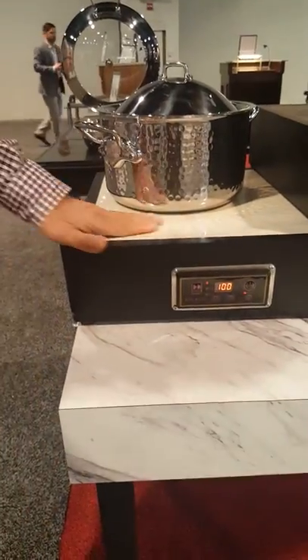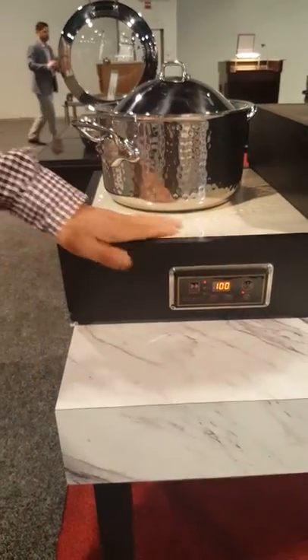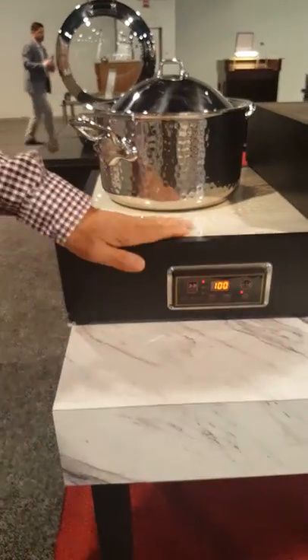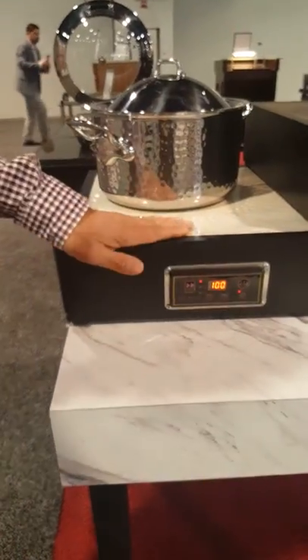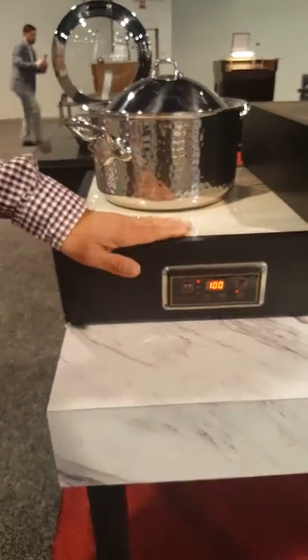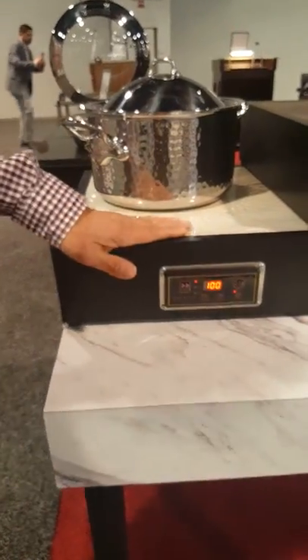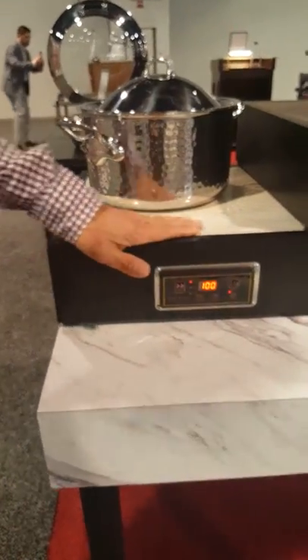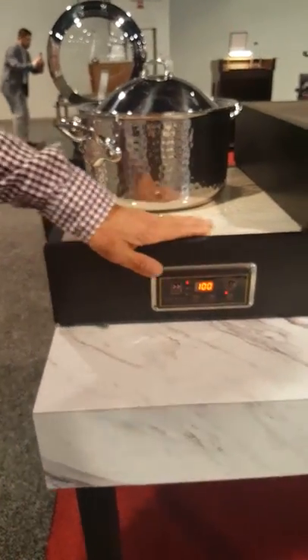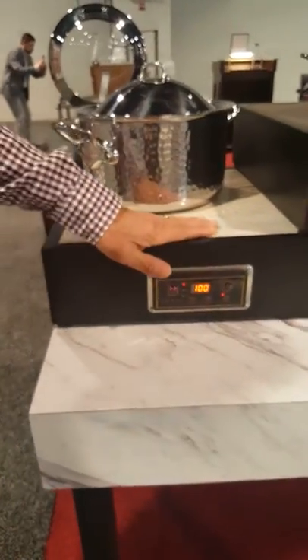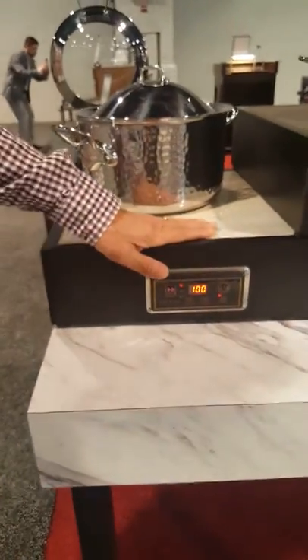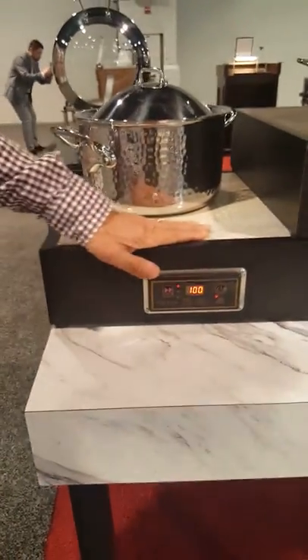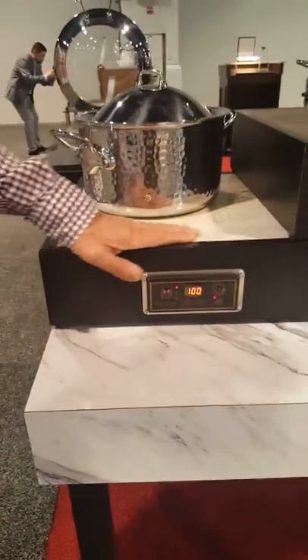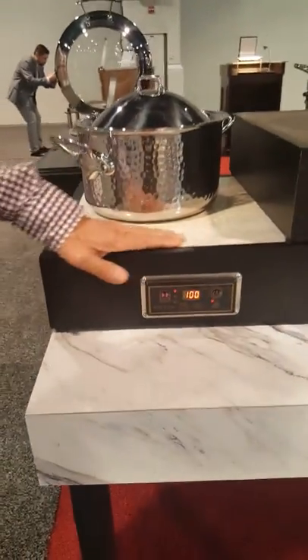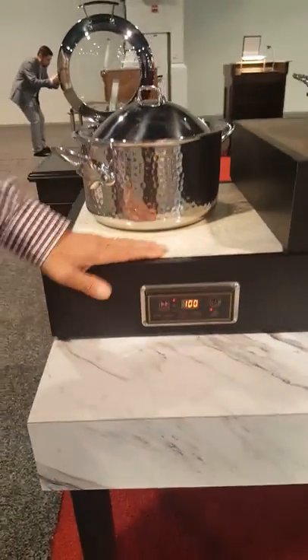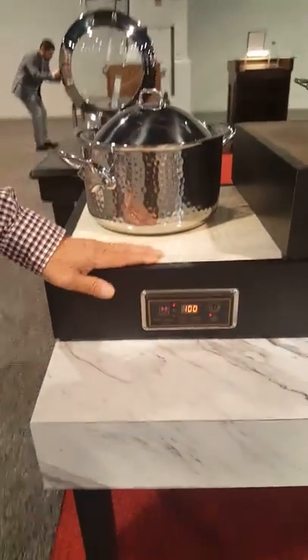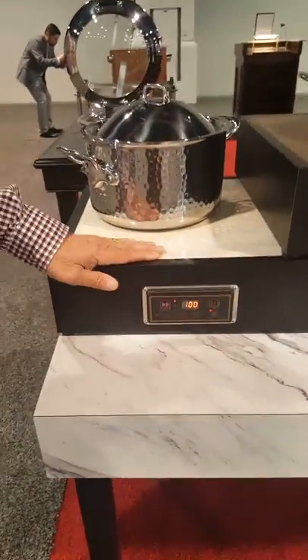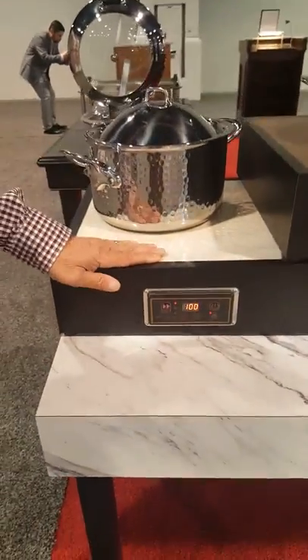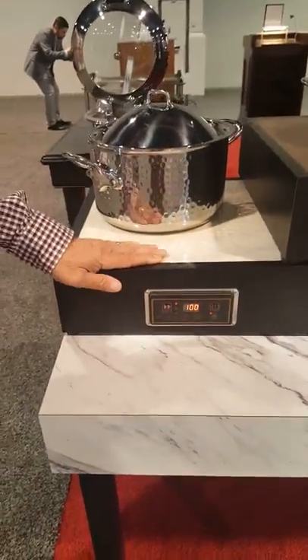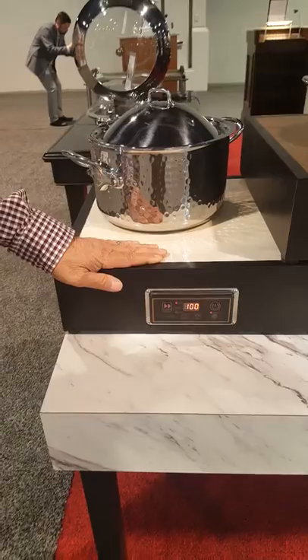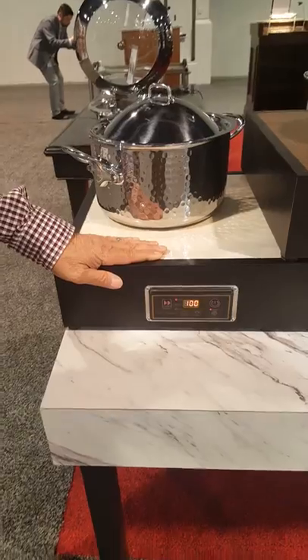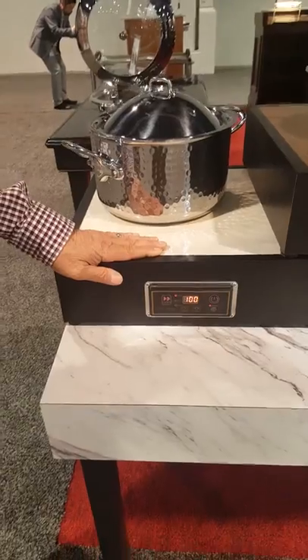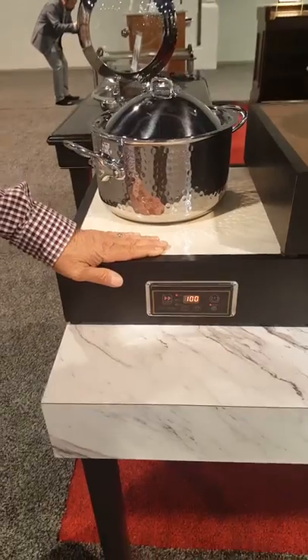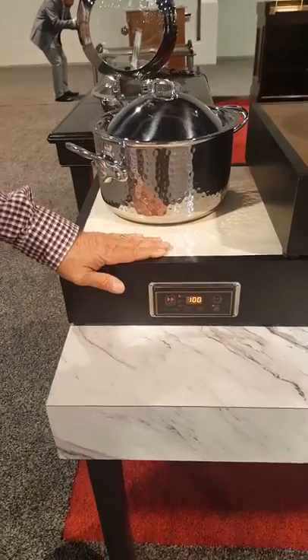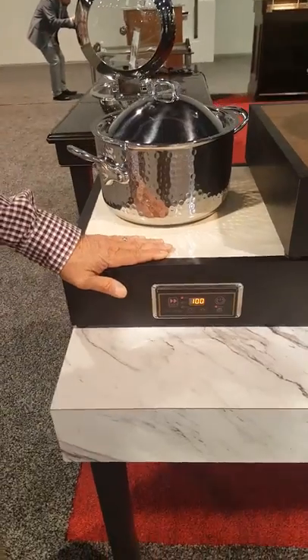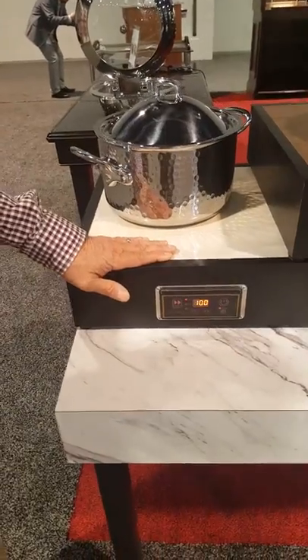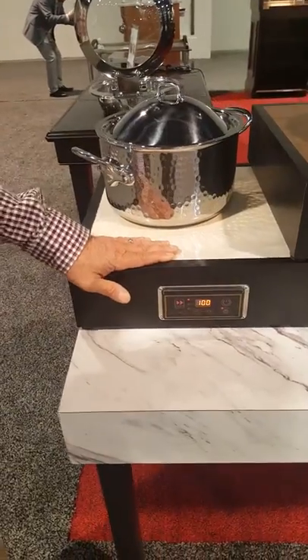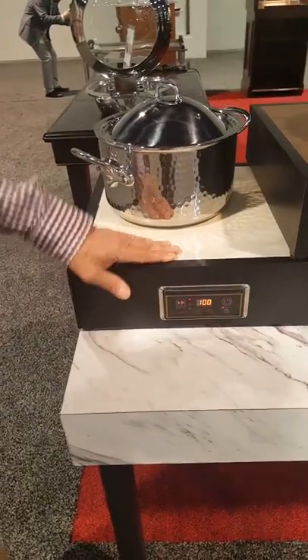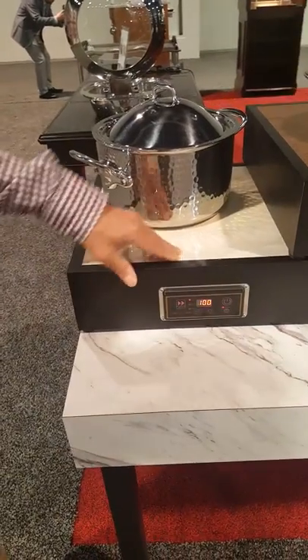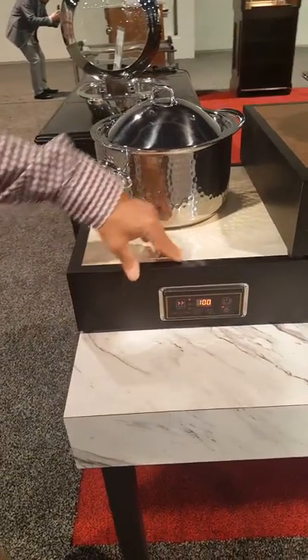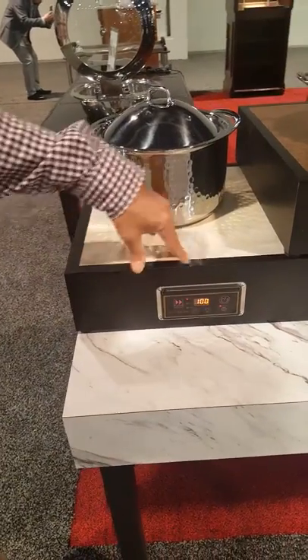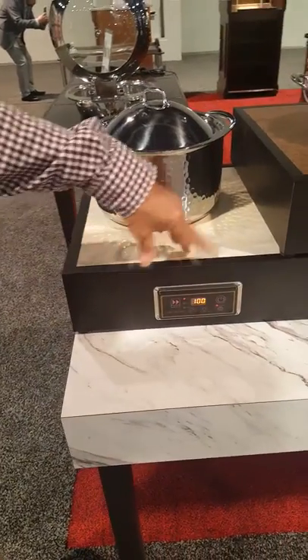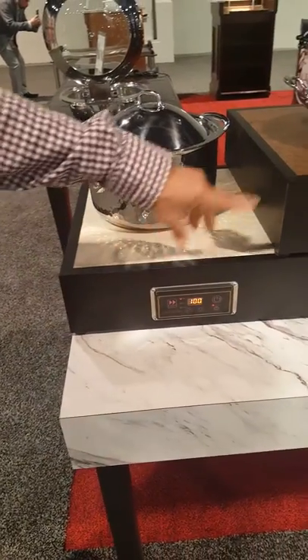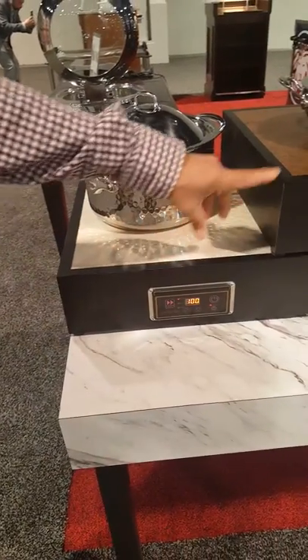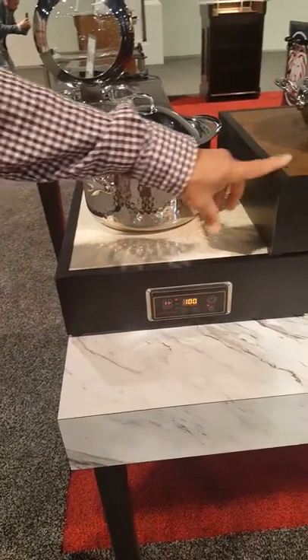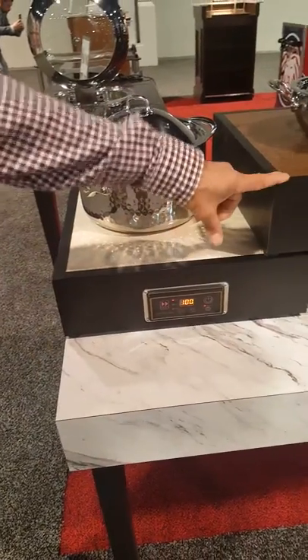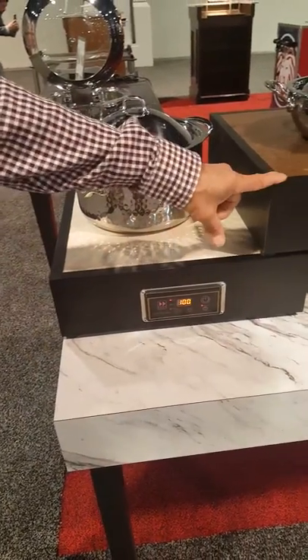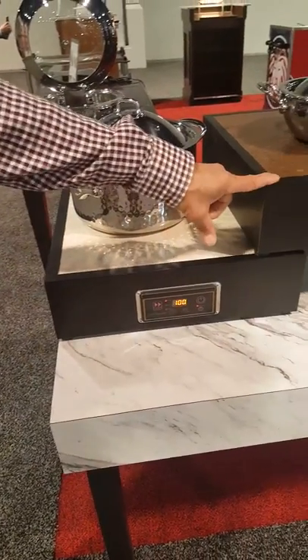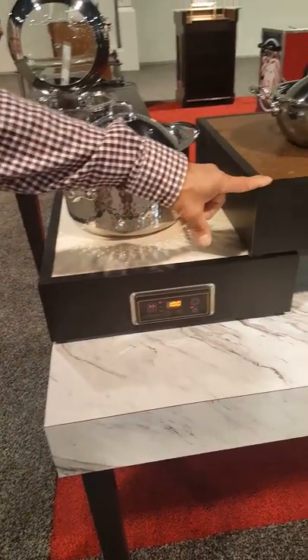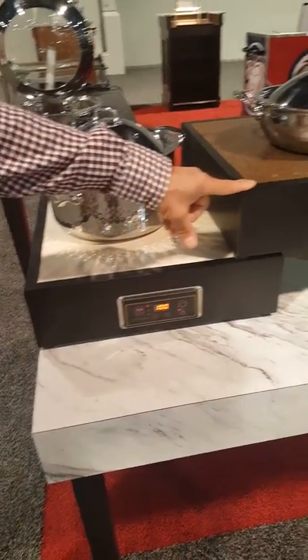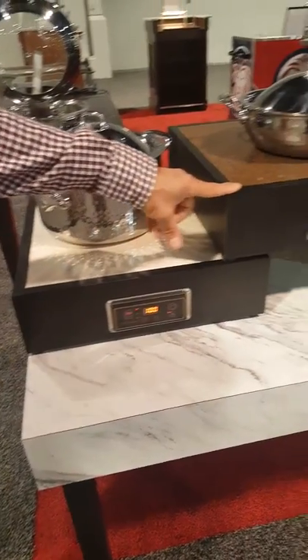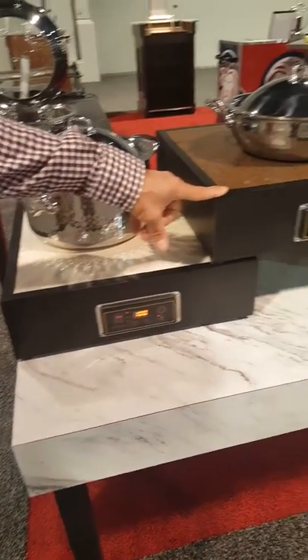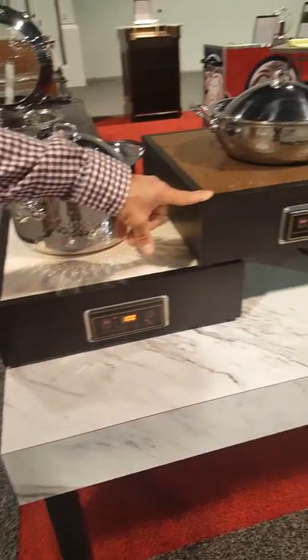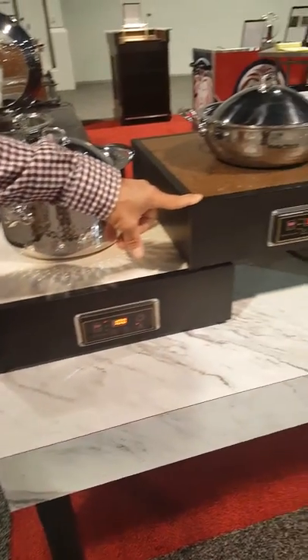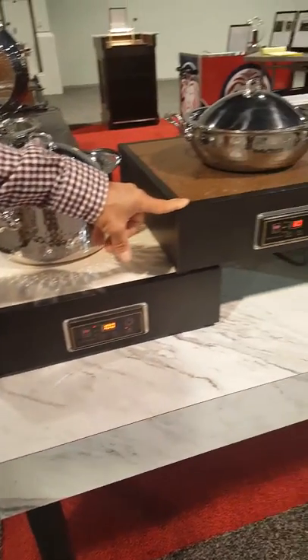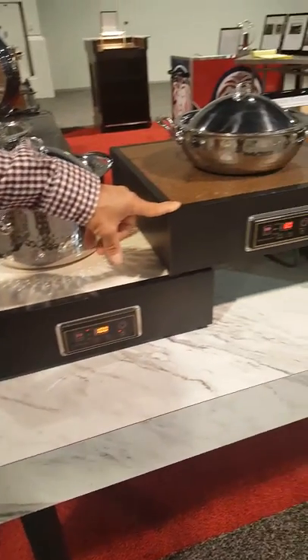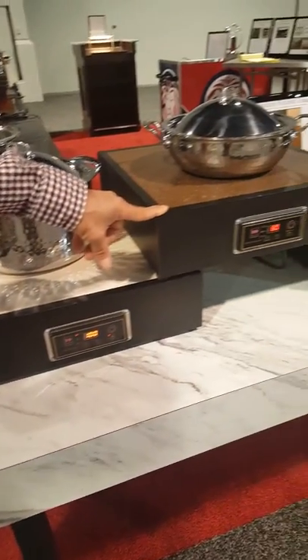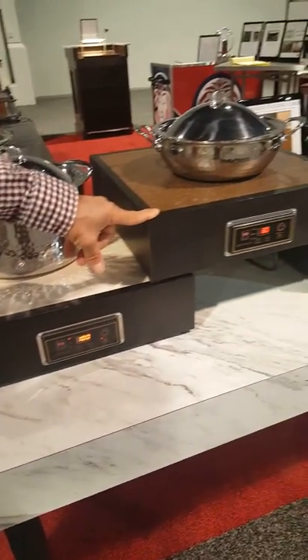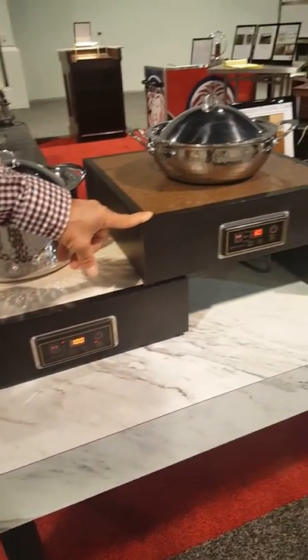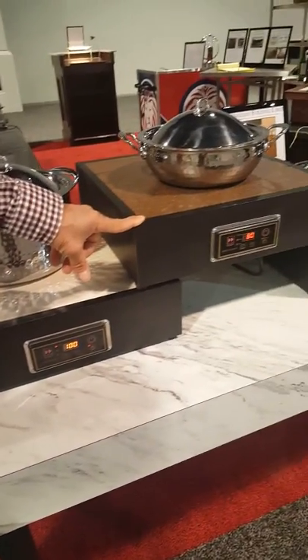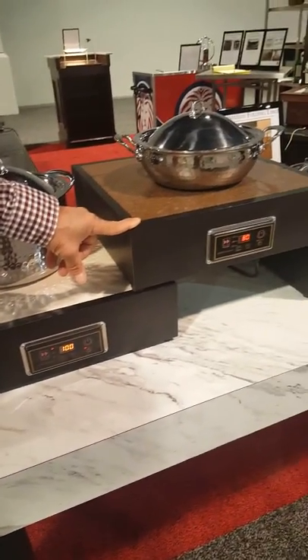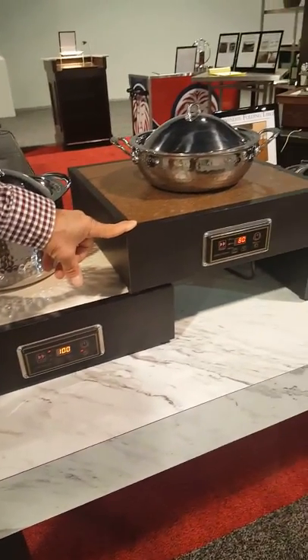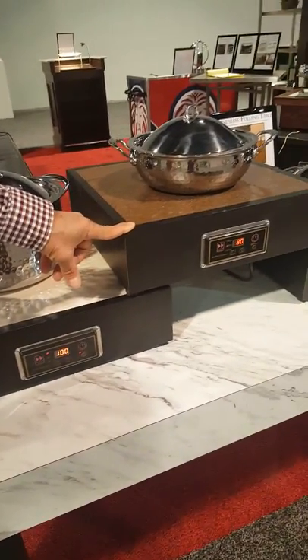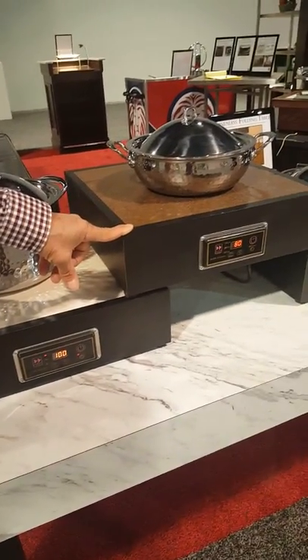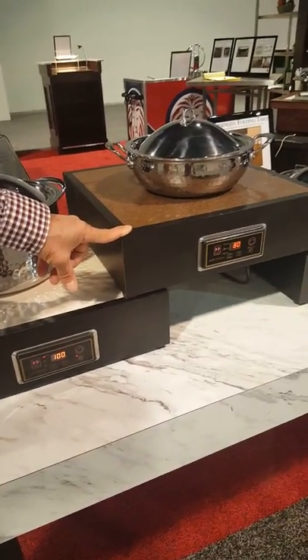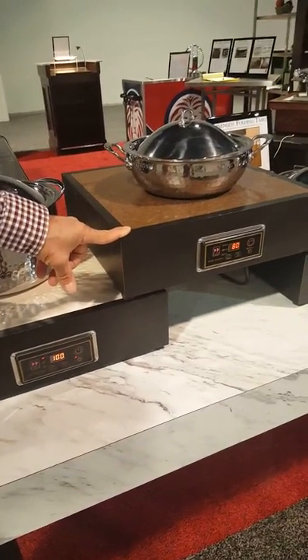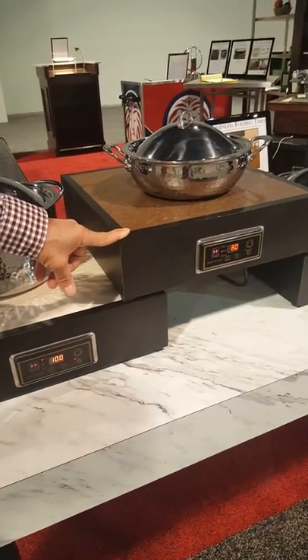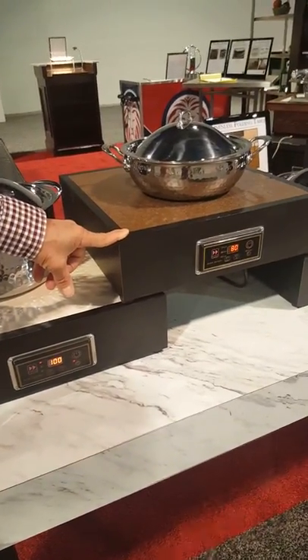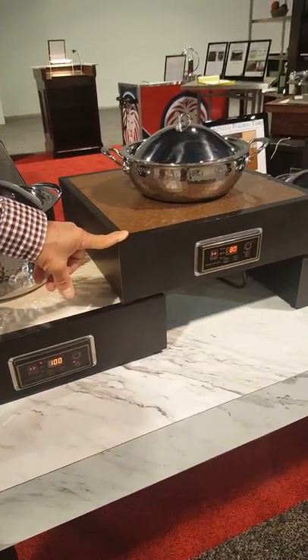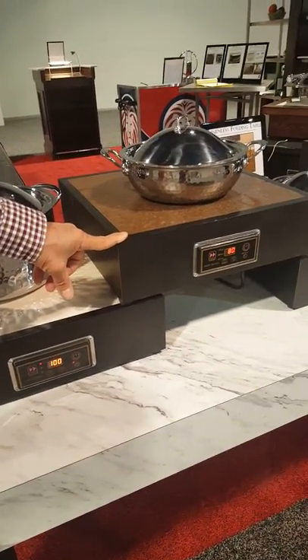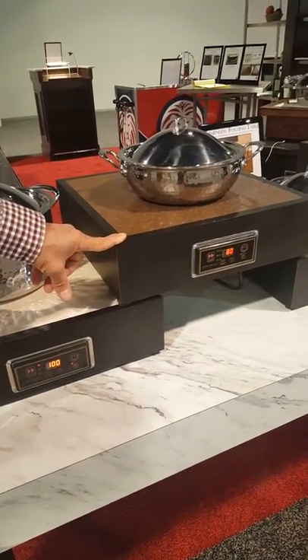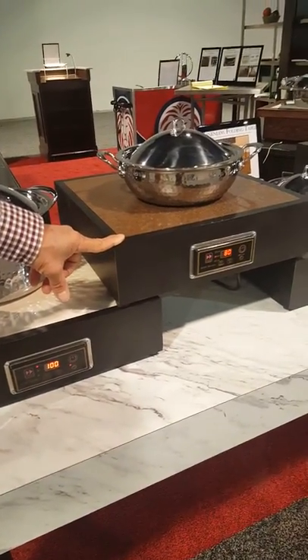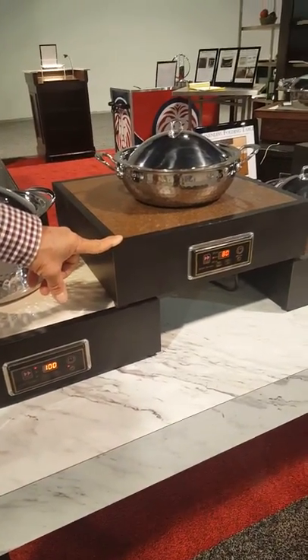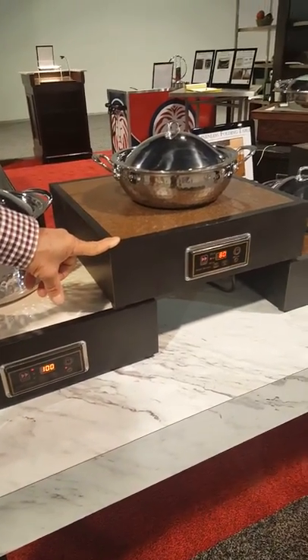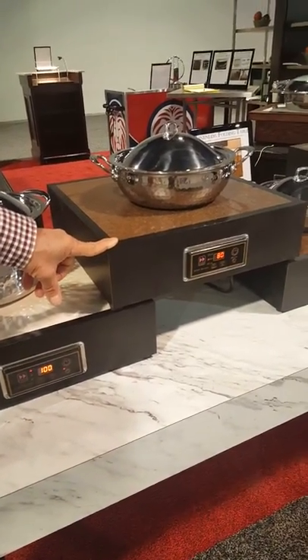12 different choices of stone, many different choices of wood colors, stains, and design.